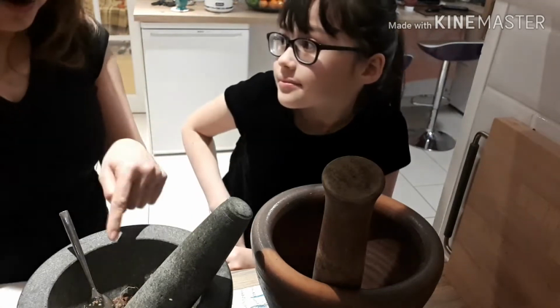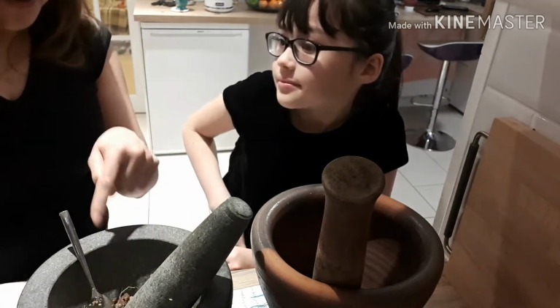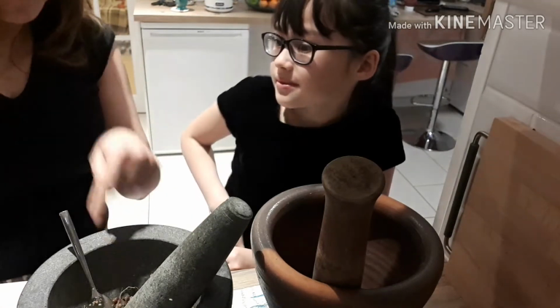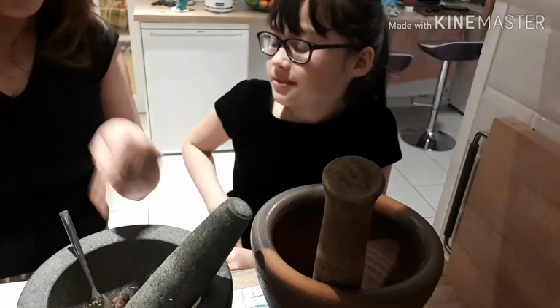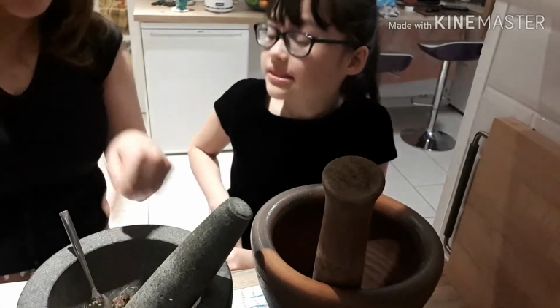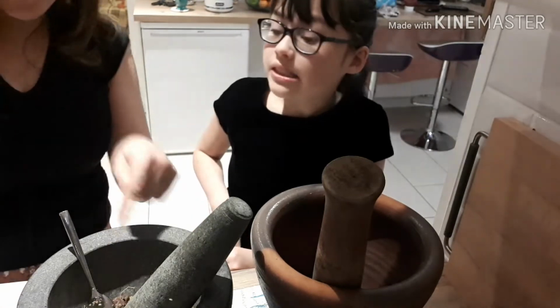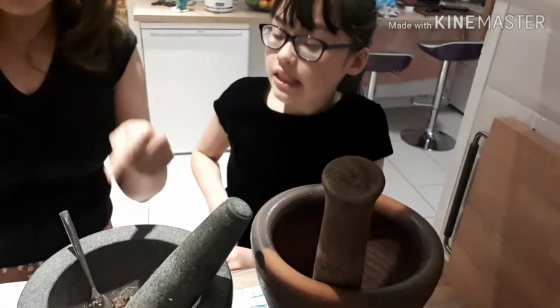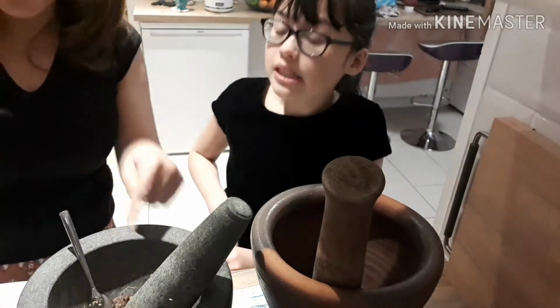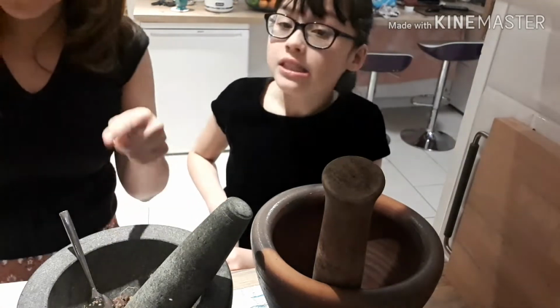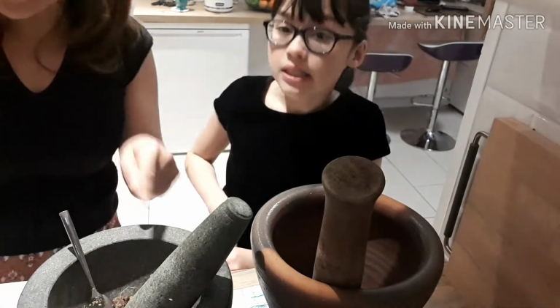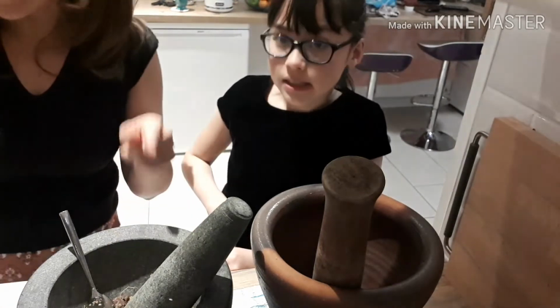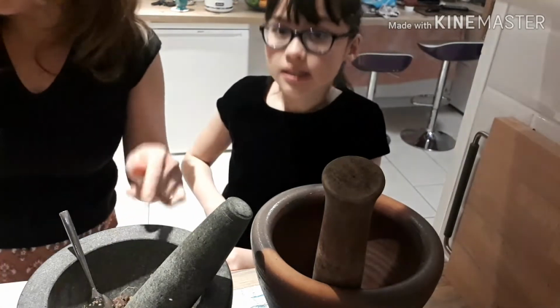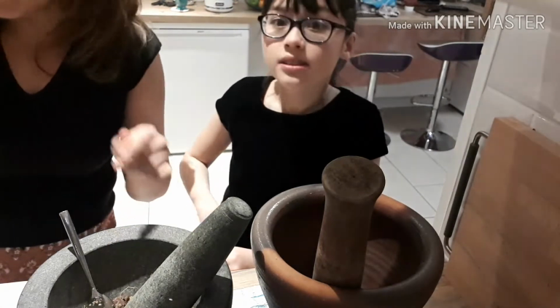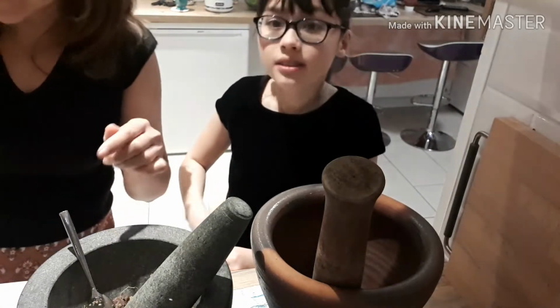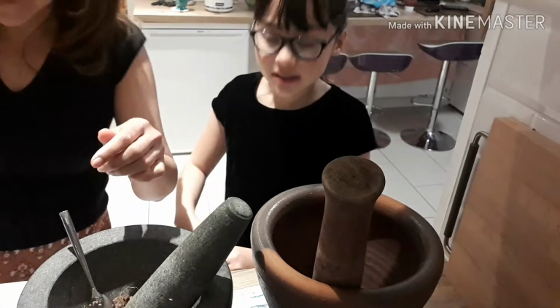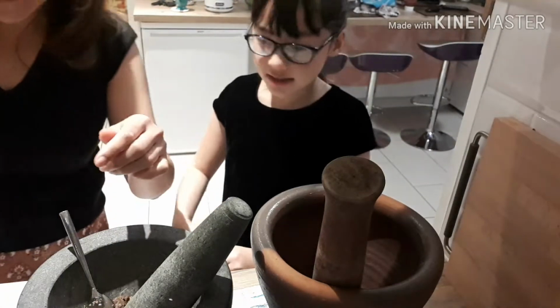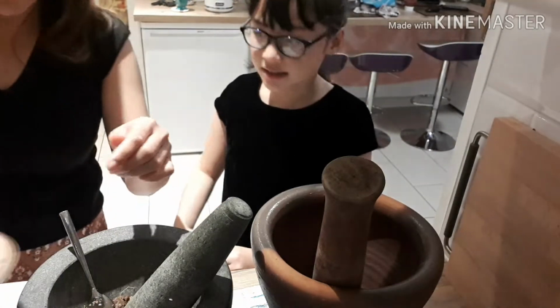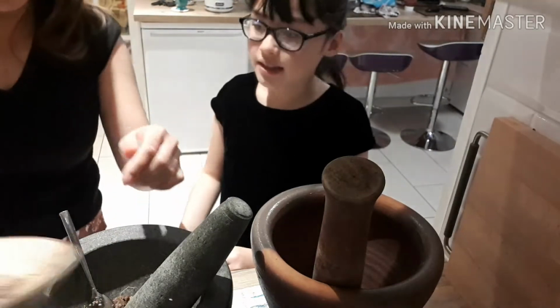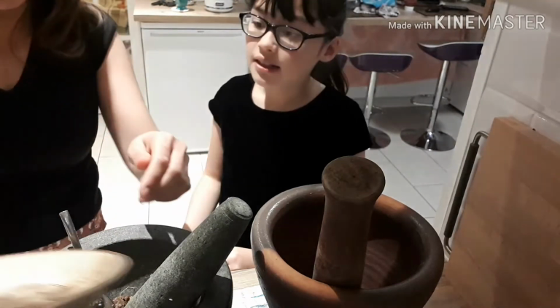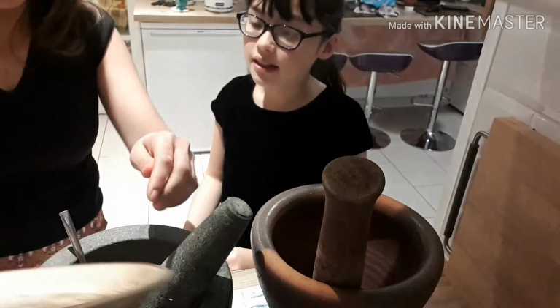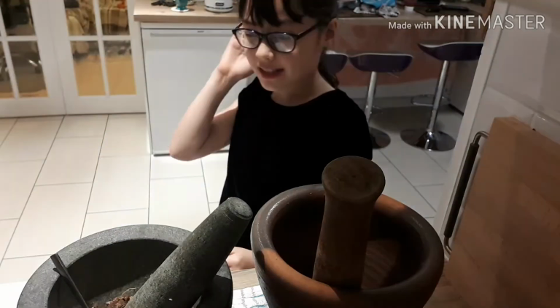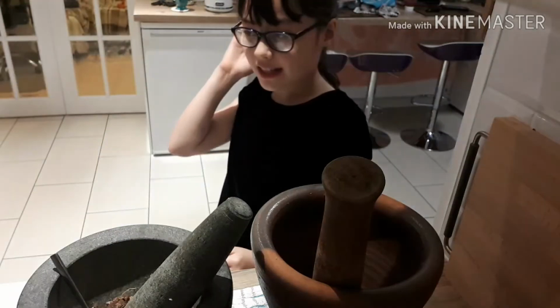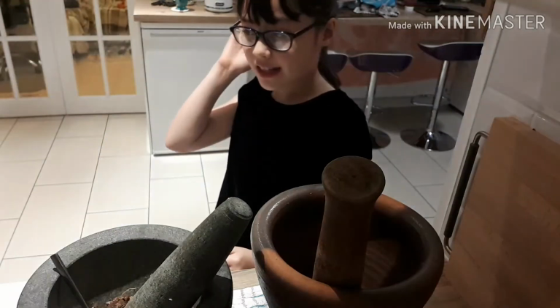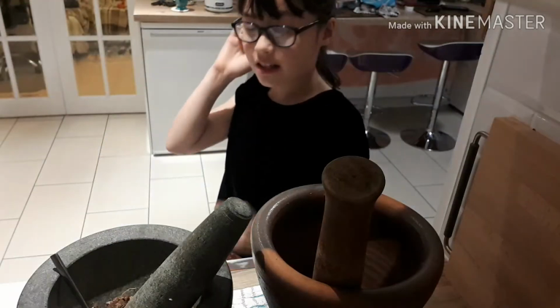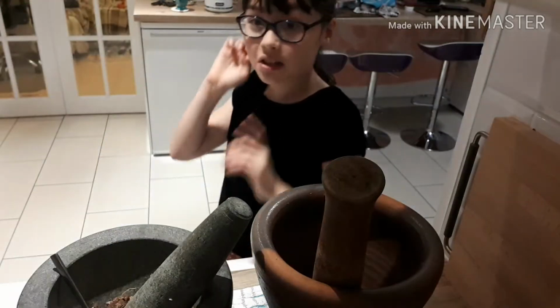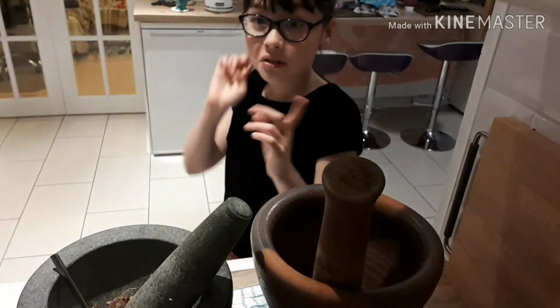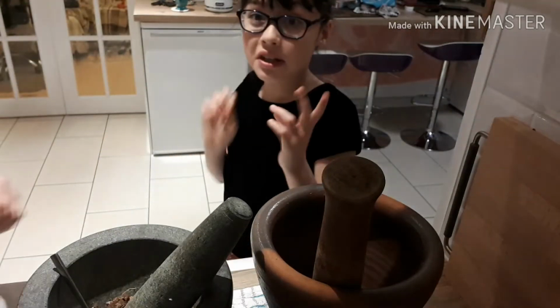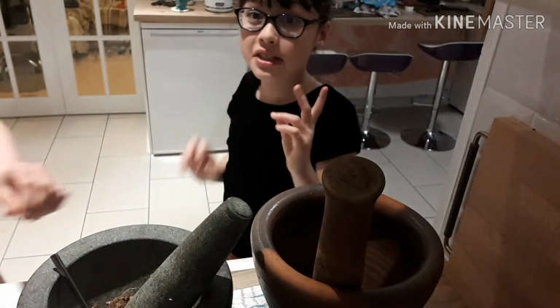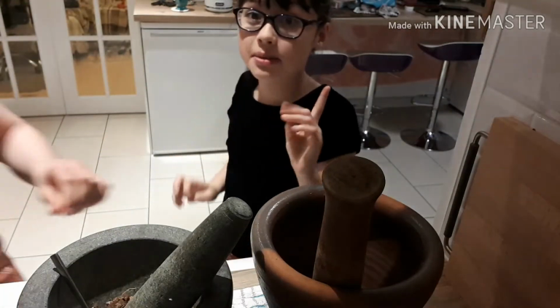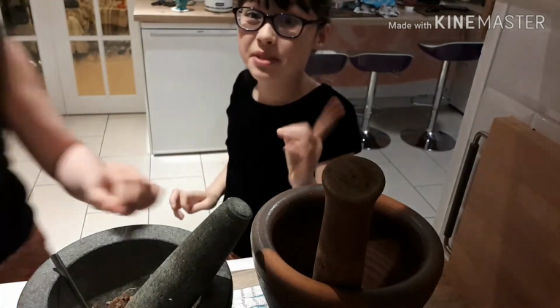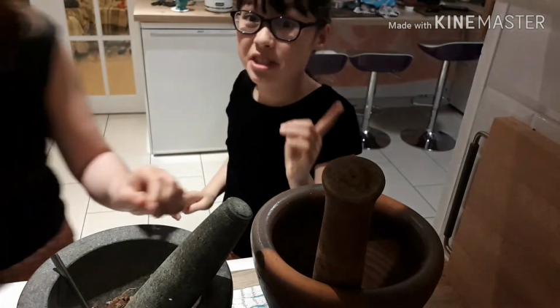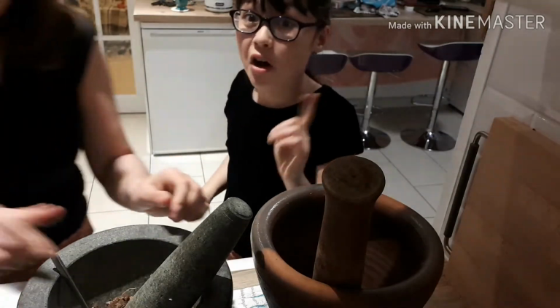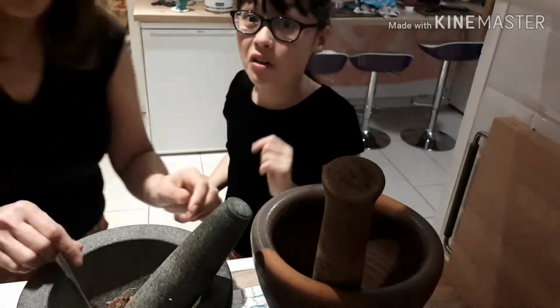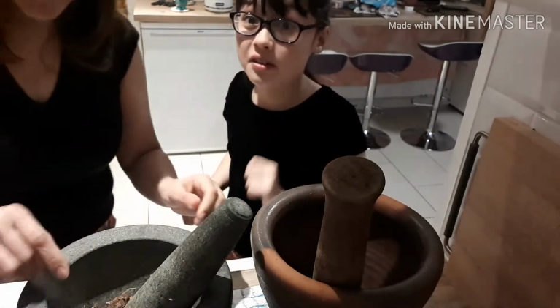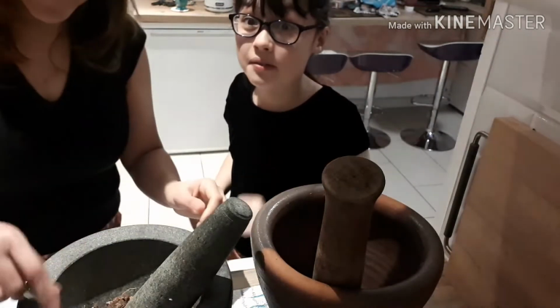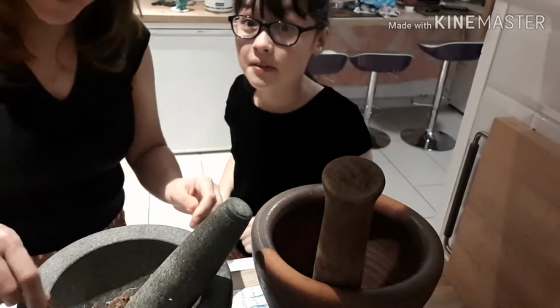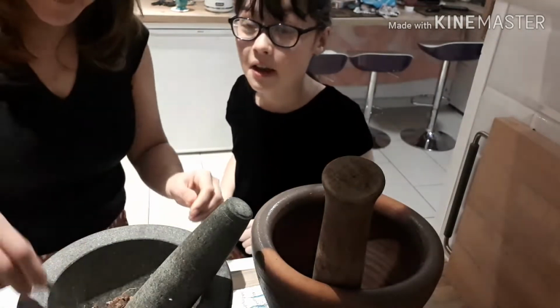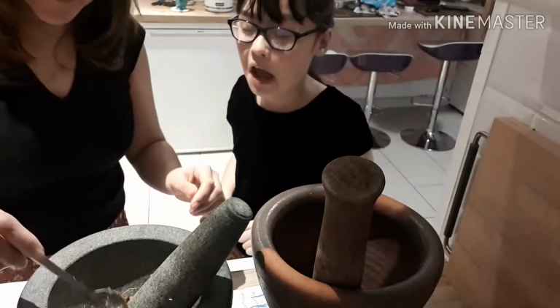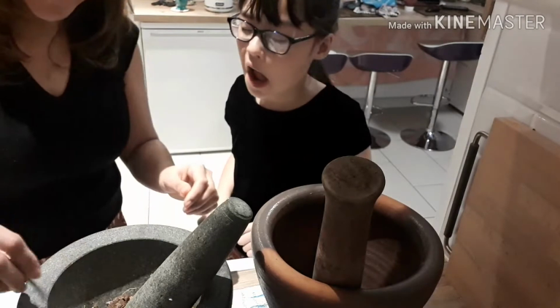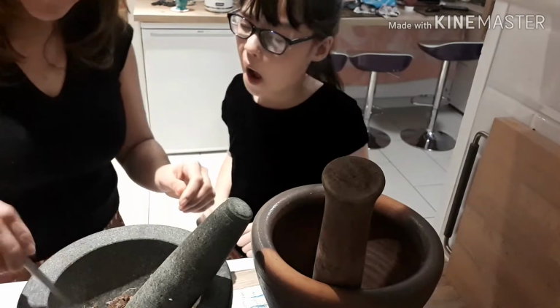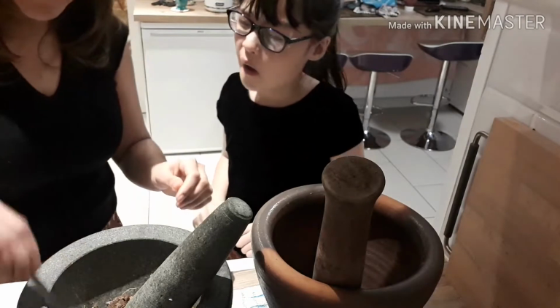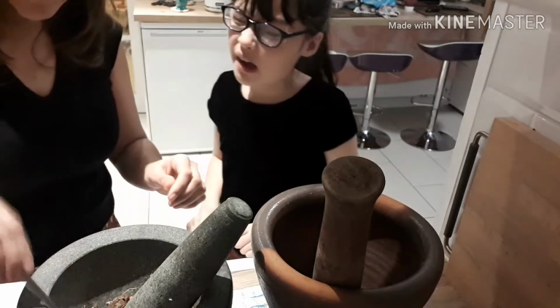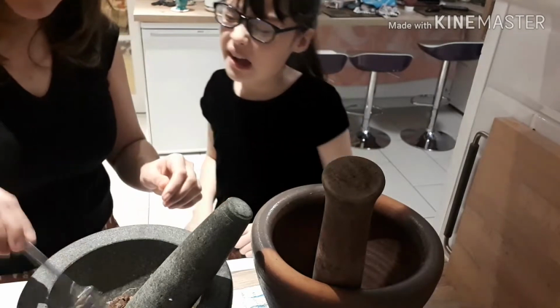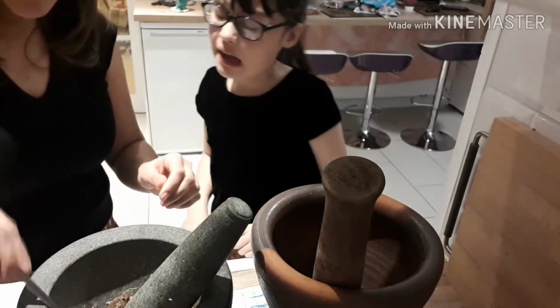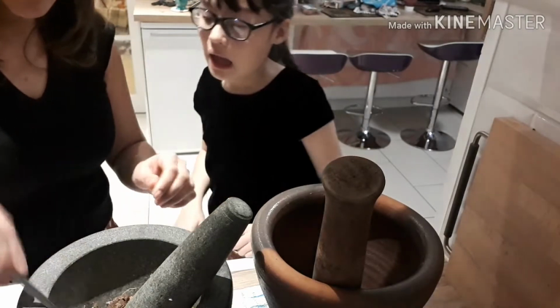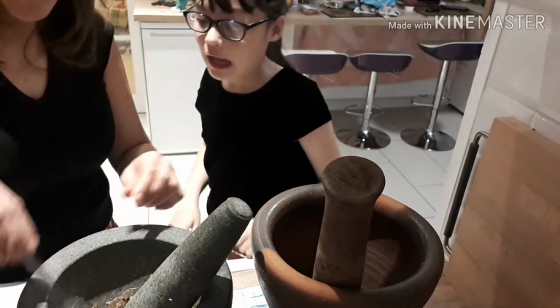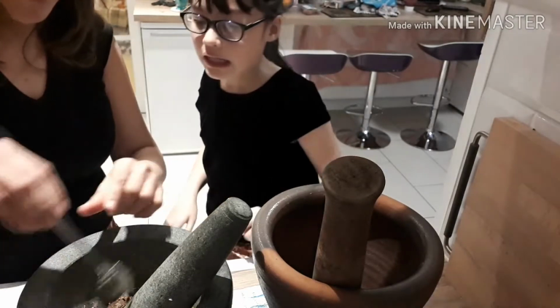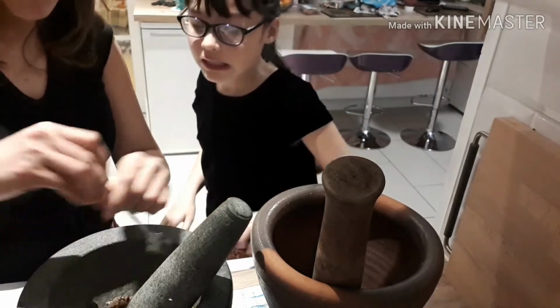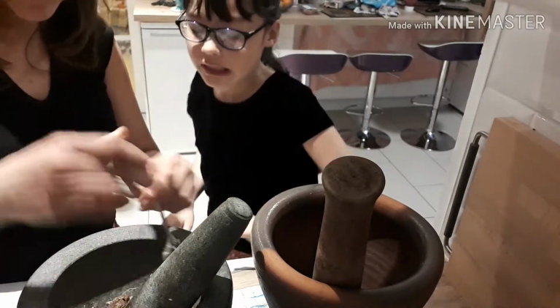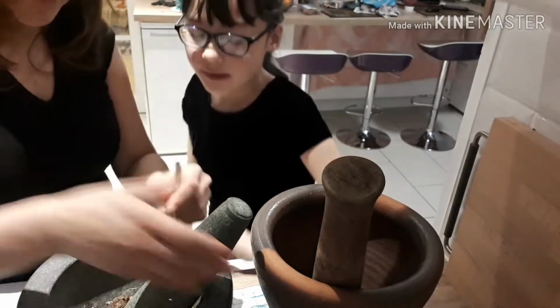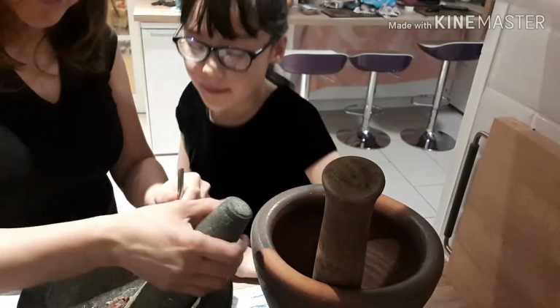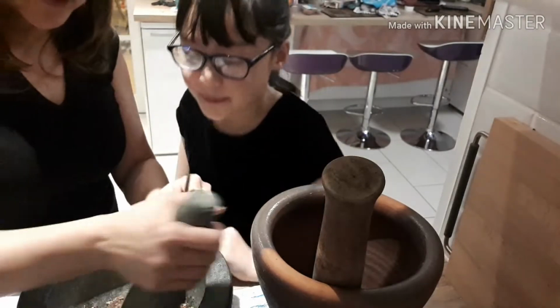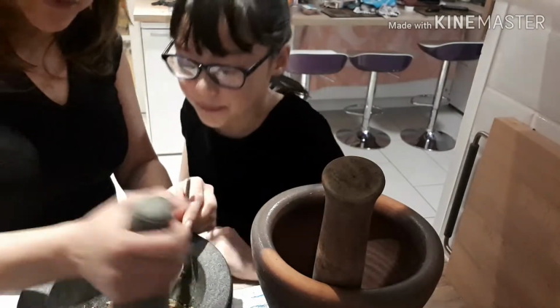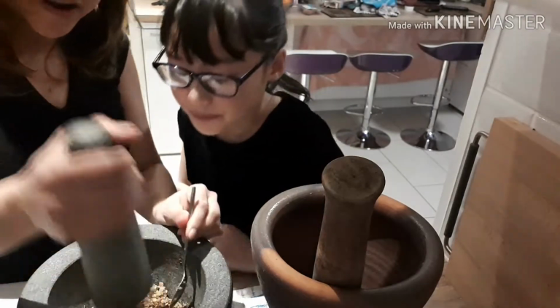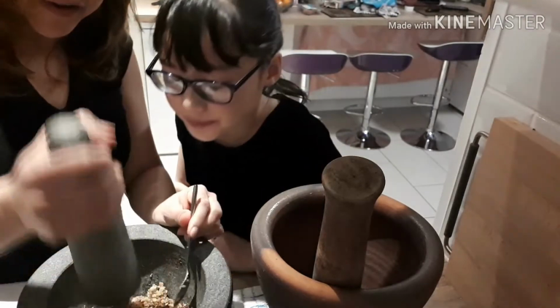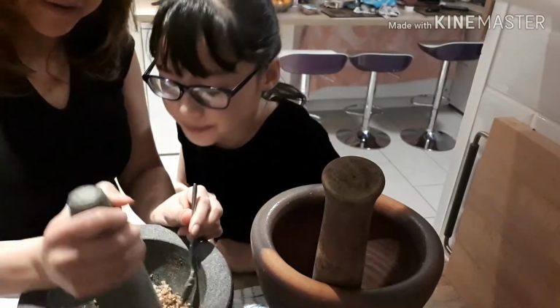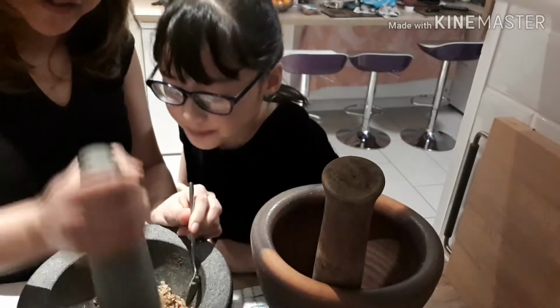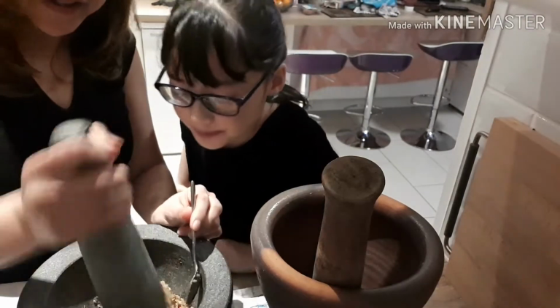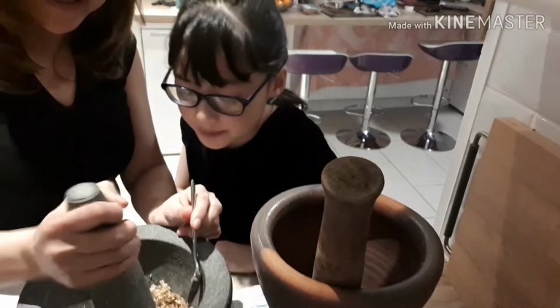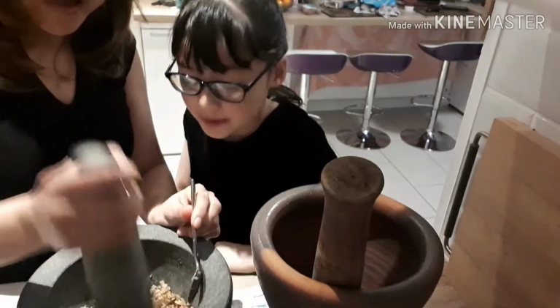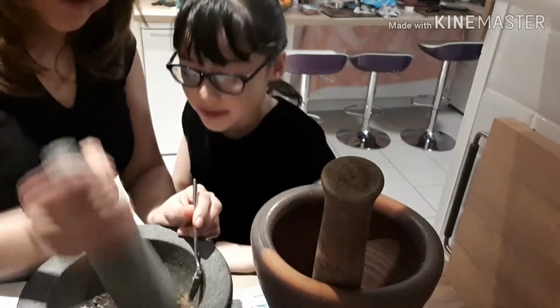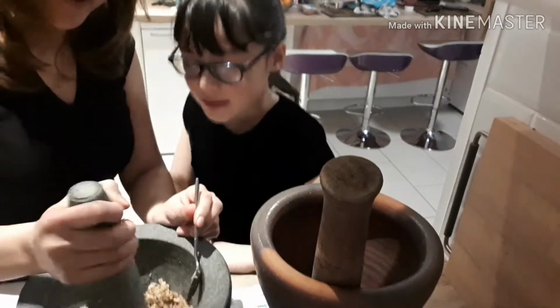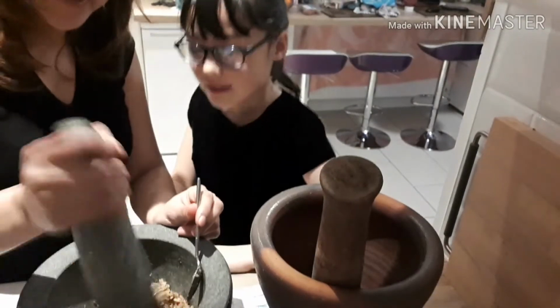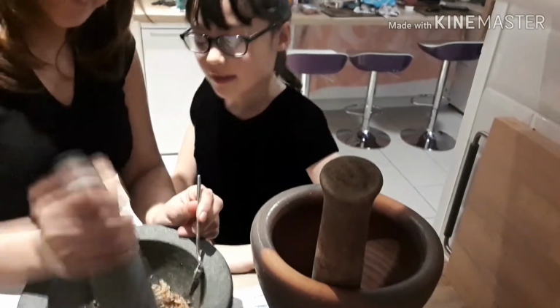We put it in the mortar, including some salt. We have salt as well, and we start crushing.